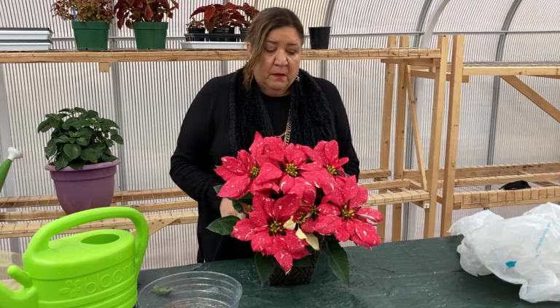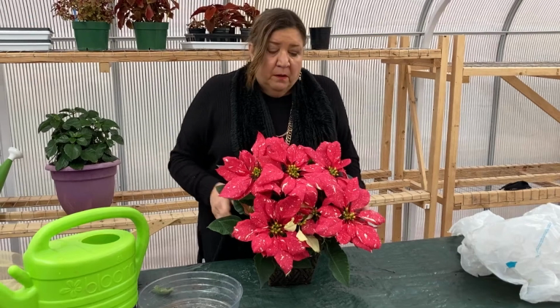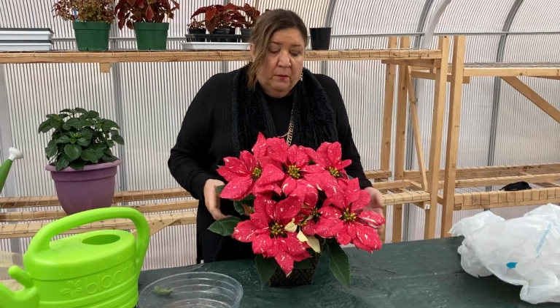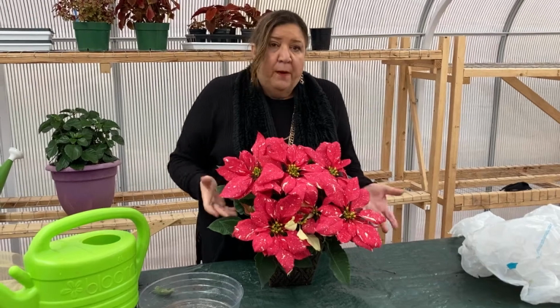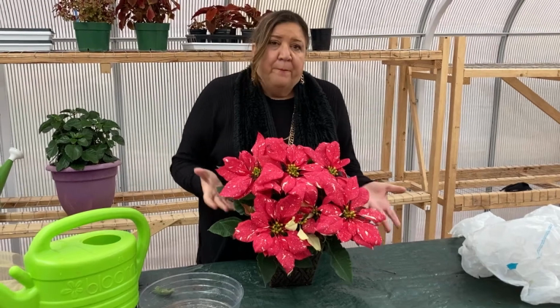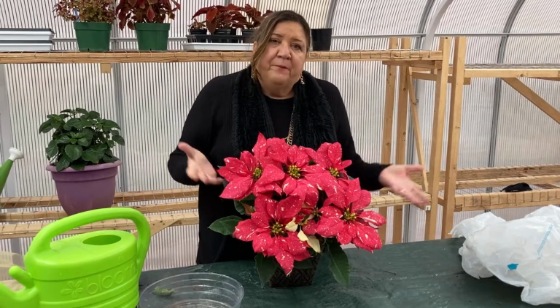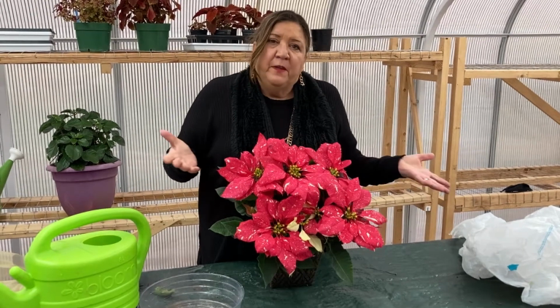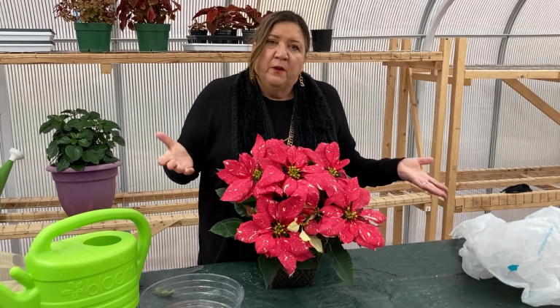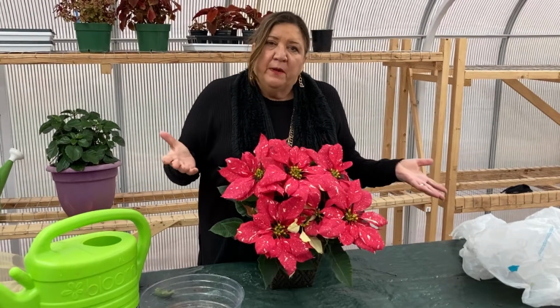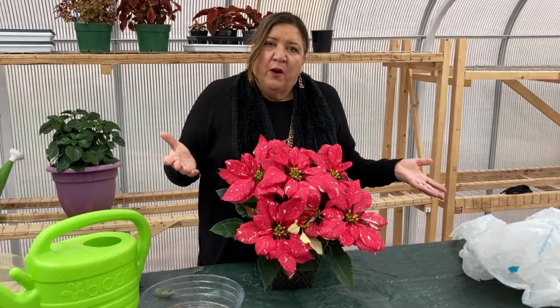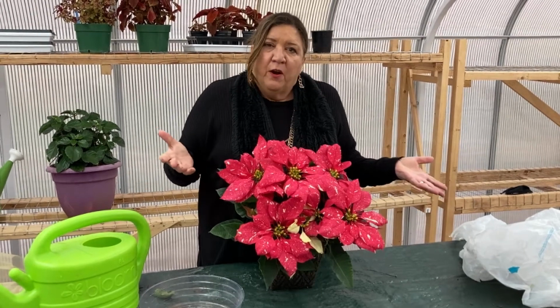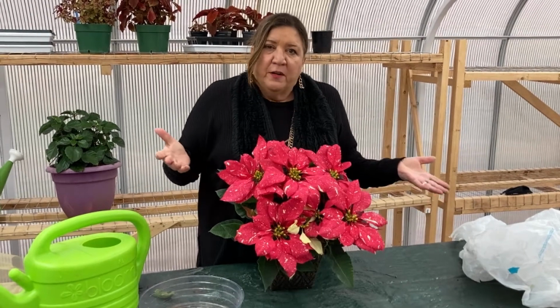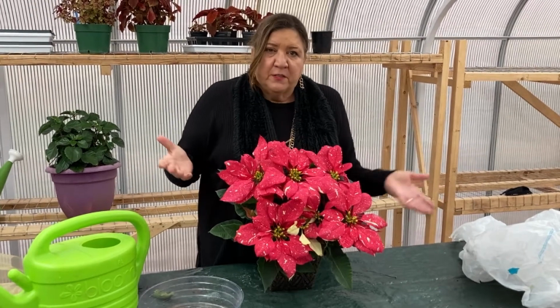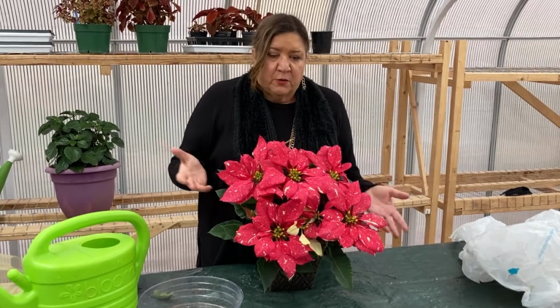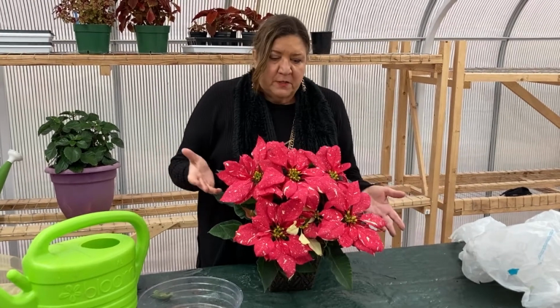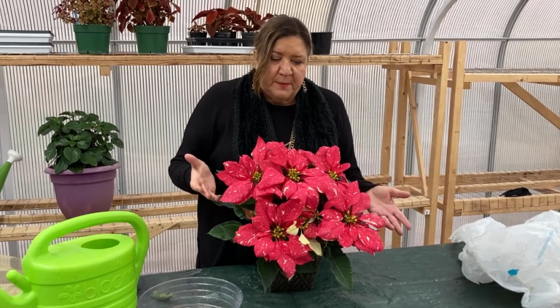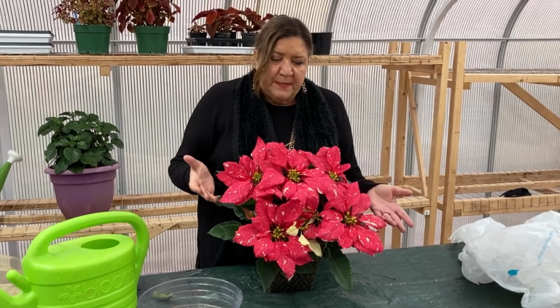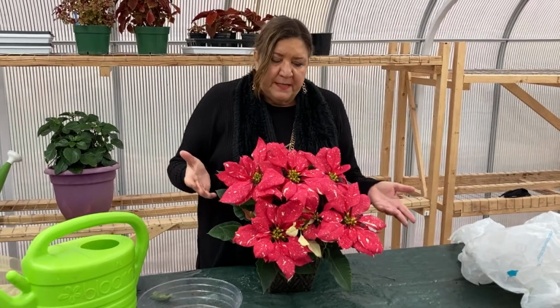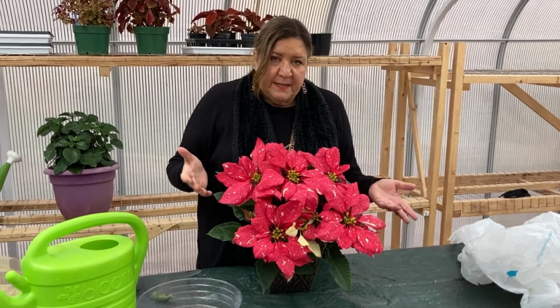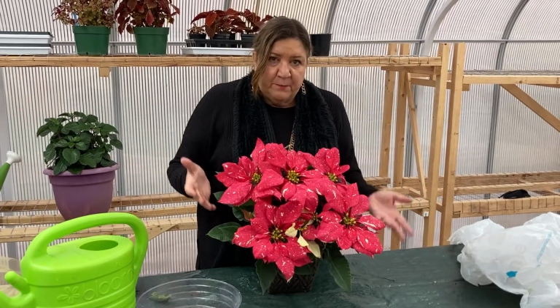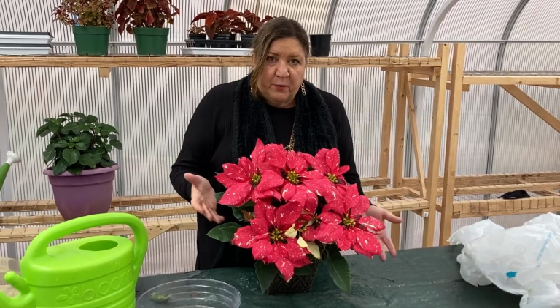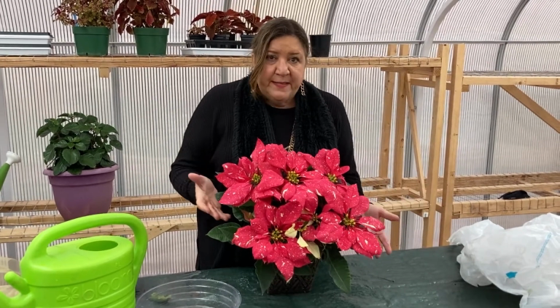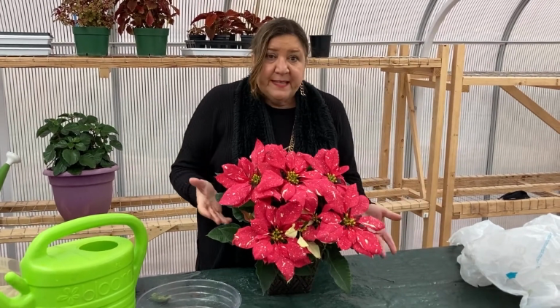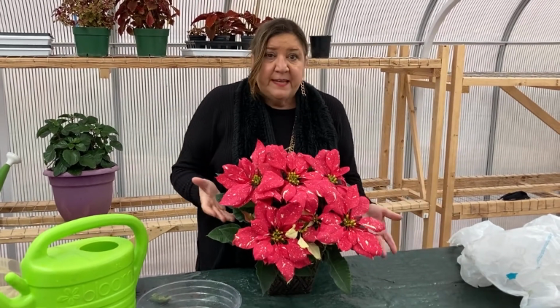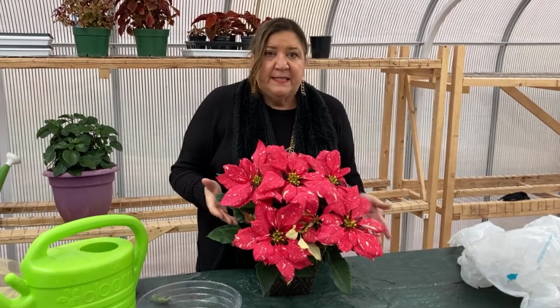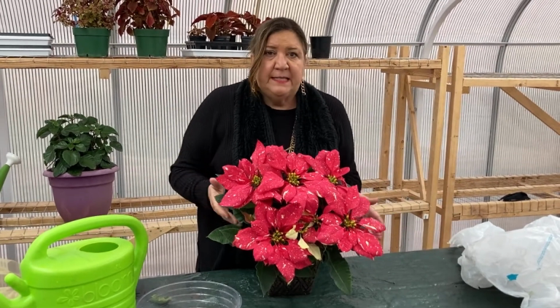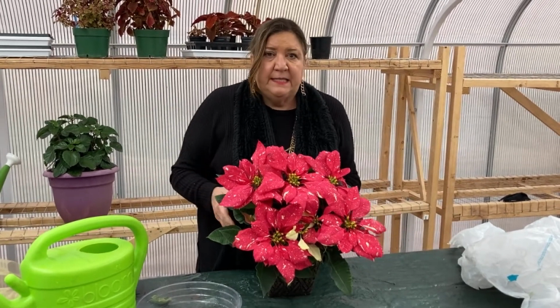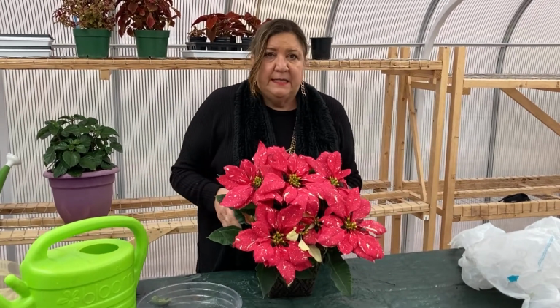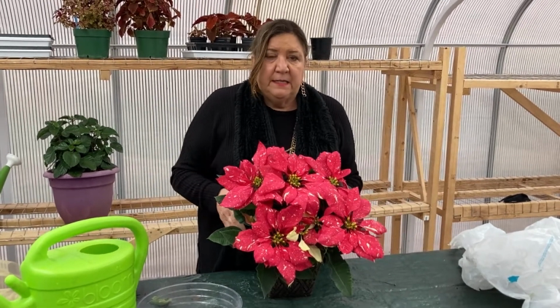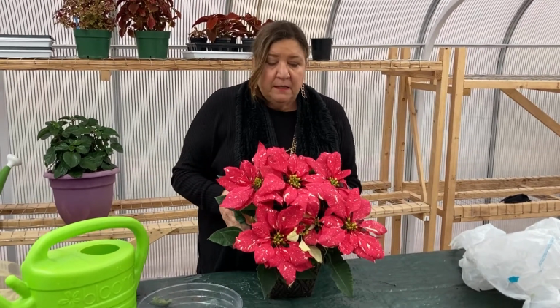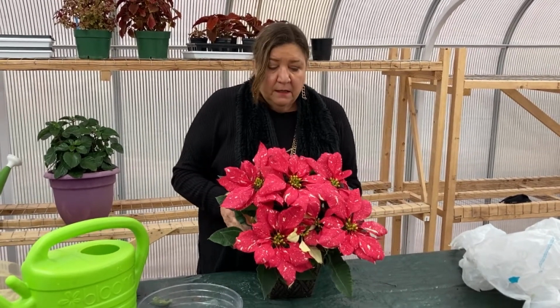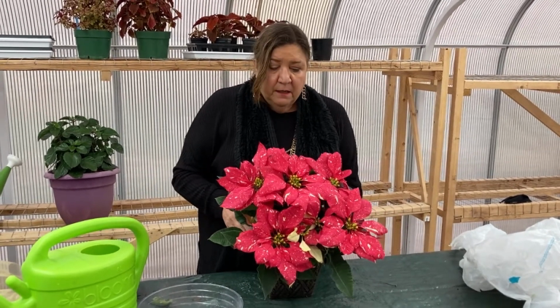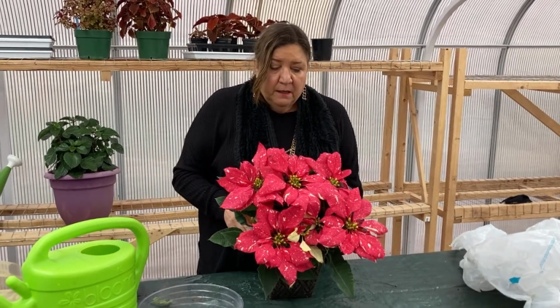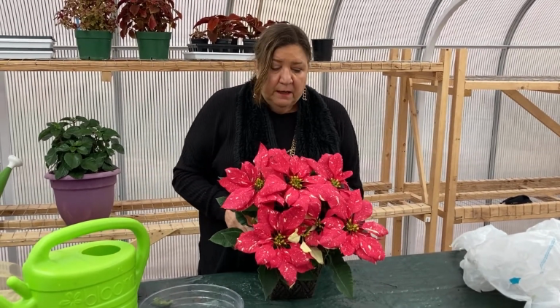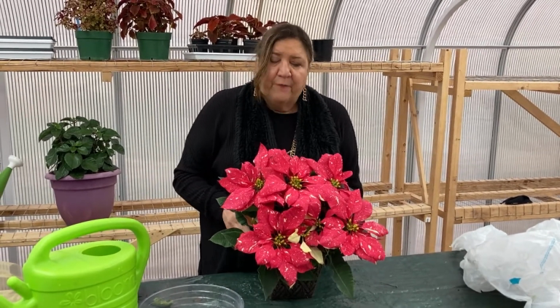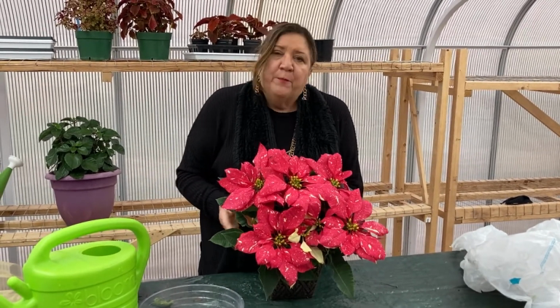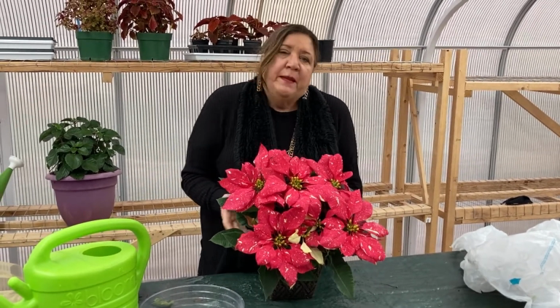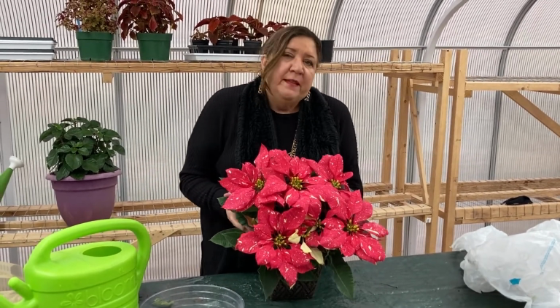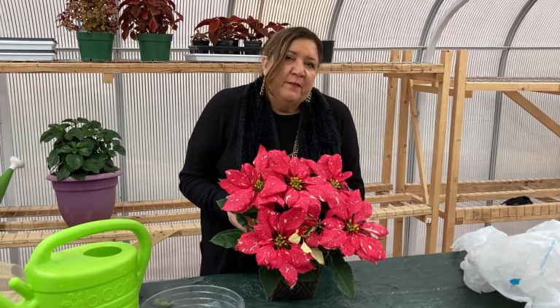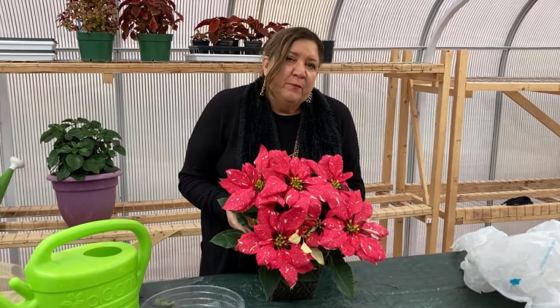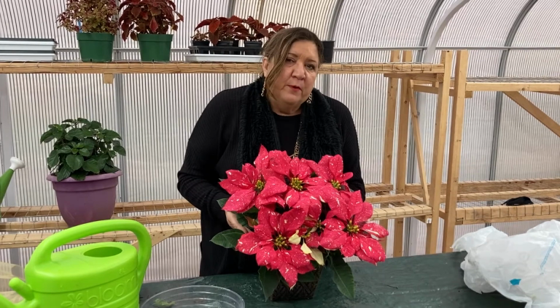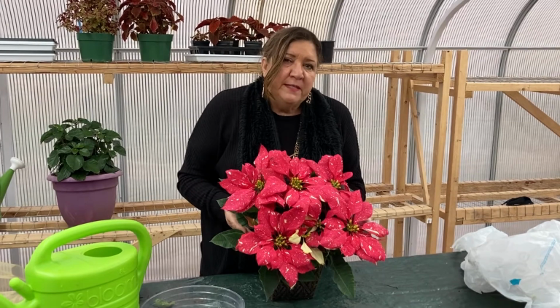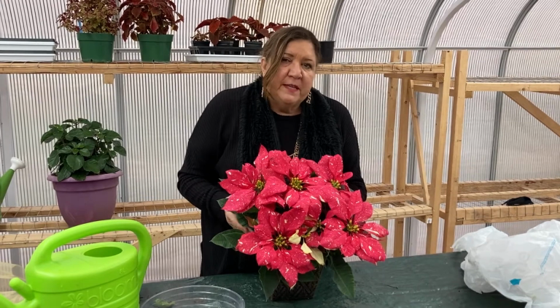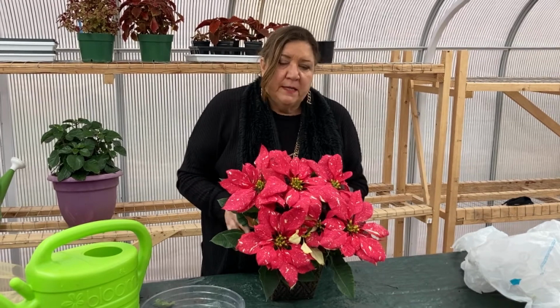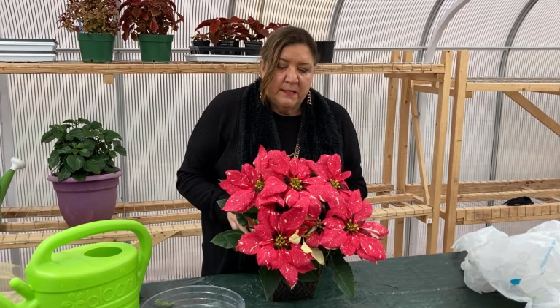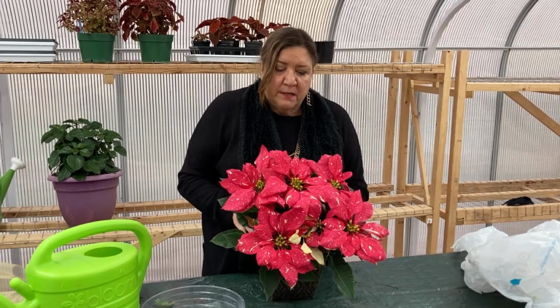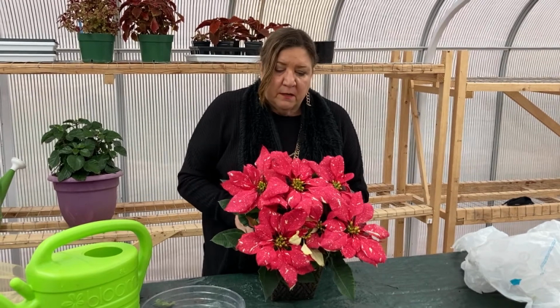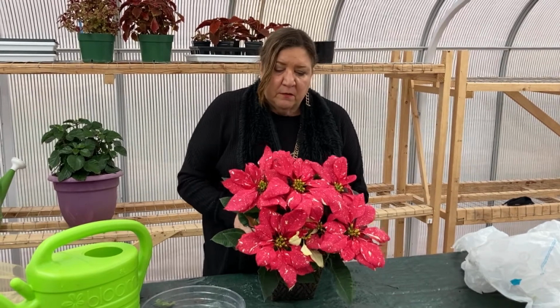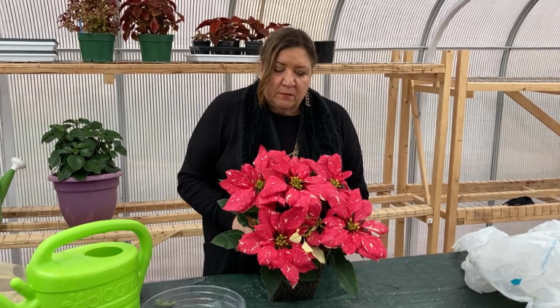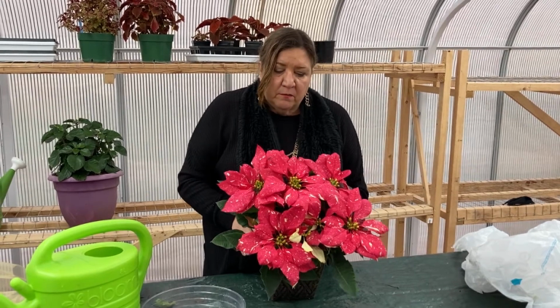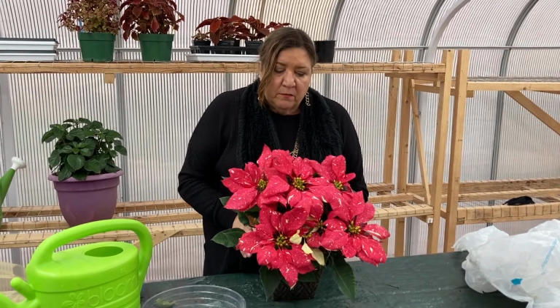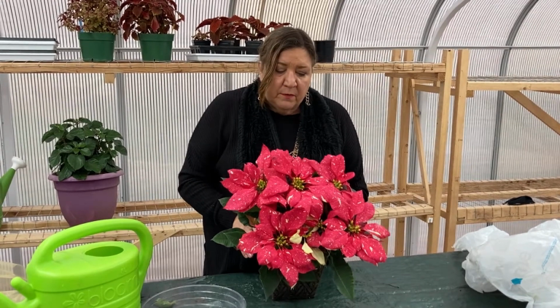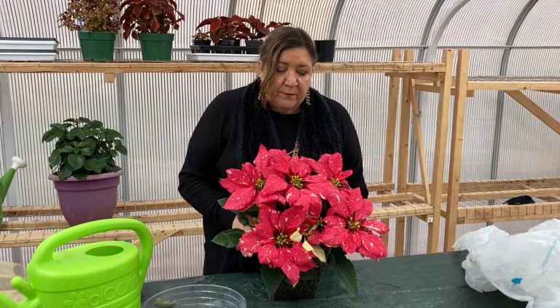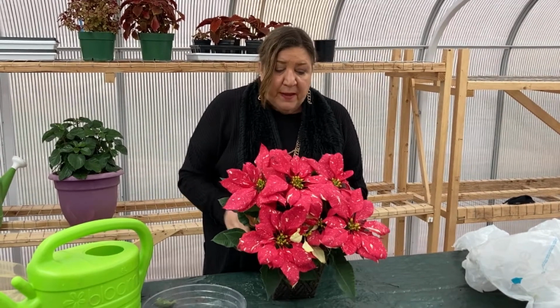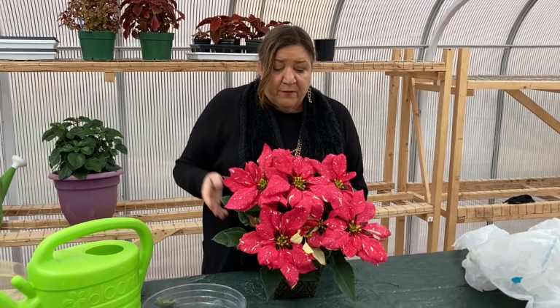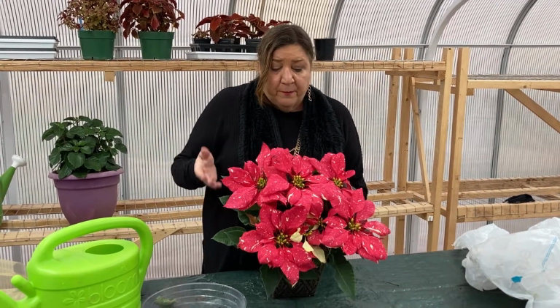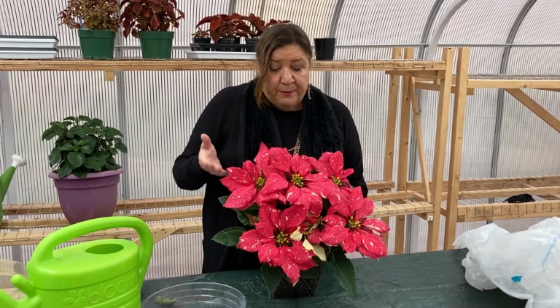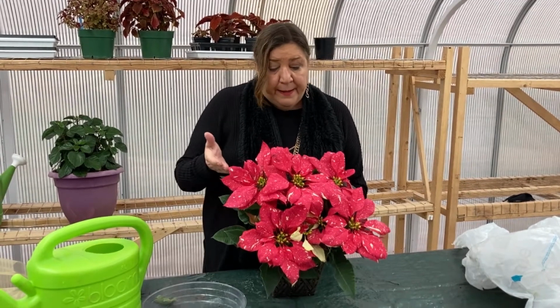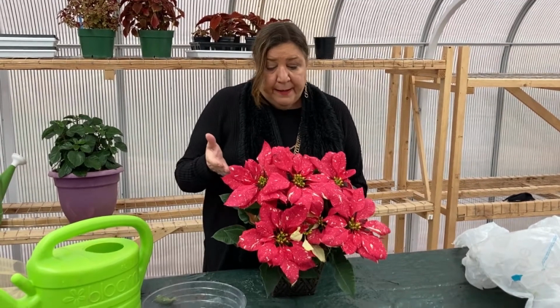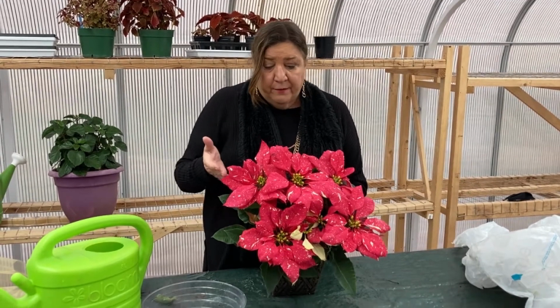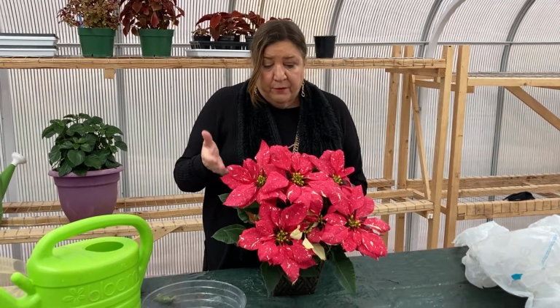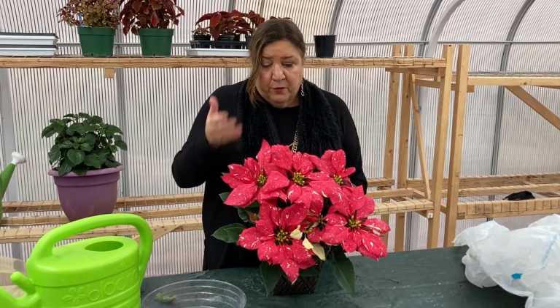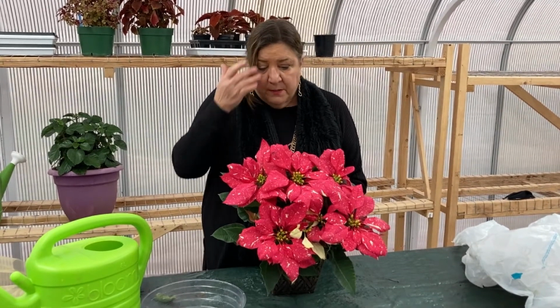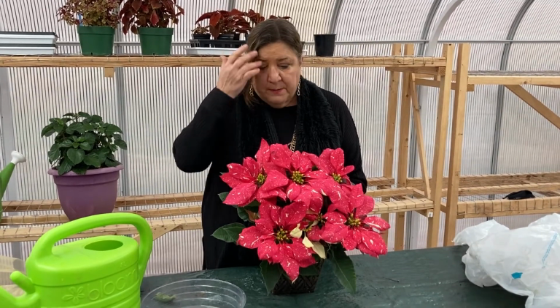Well, here we are. It's Christmas and it's poinsettia season. Everybody loves poinsettias. They're the favorite plant of Christmas.